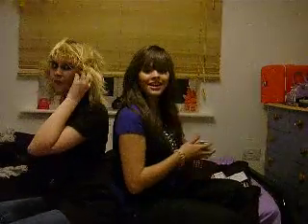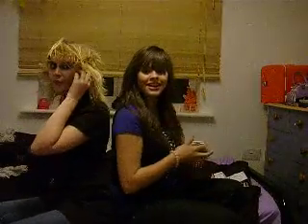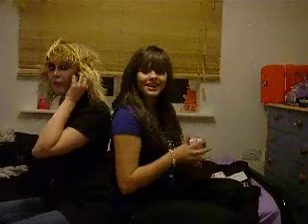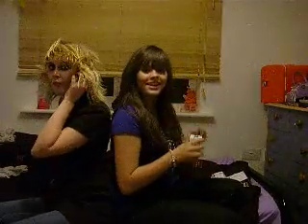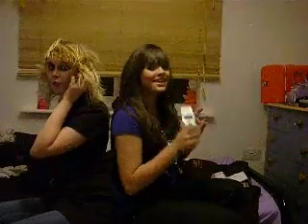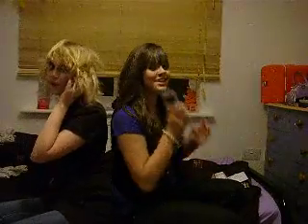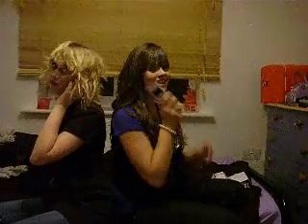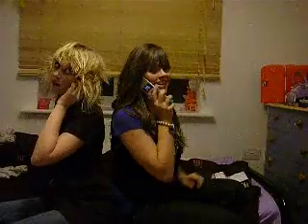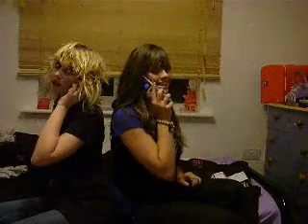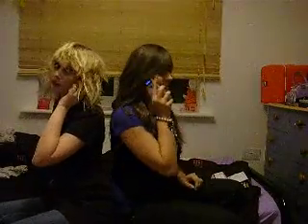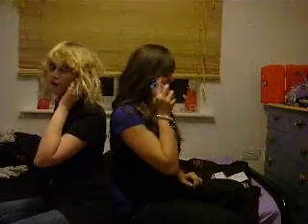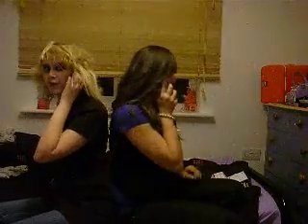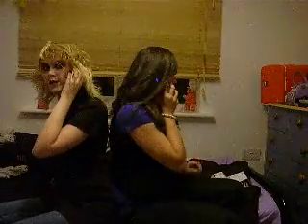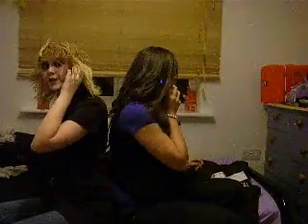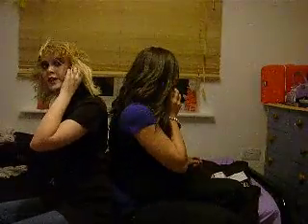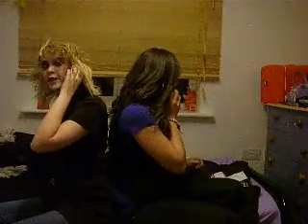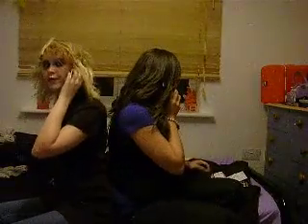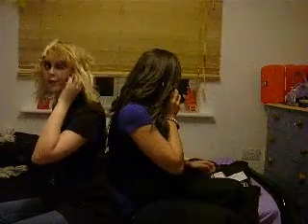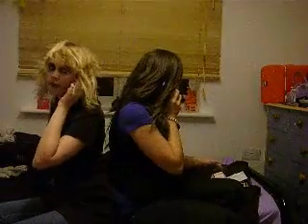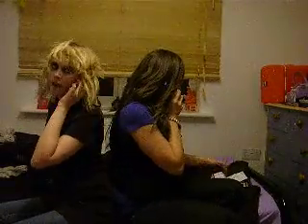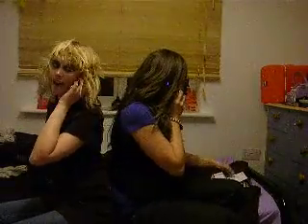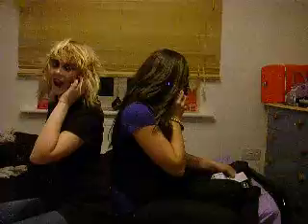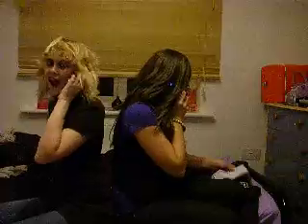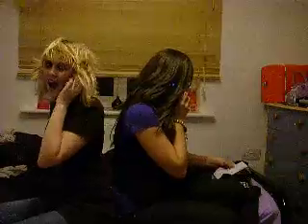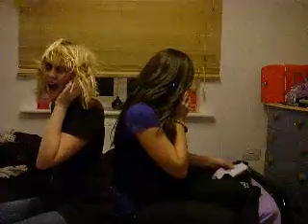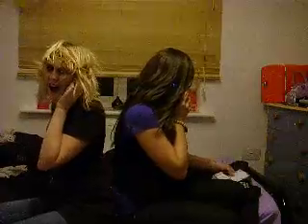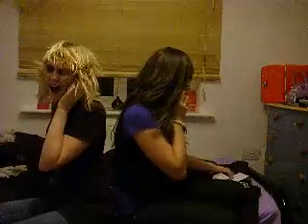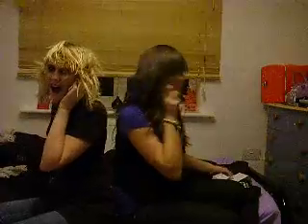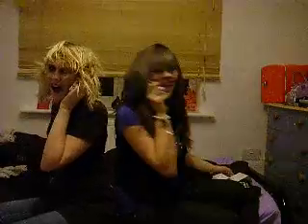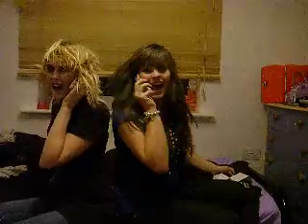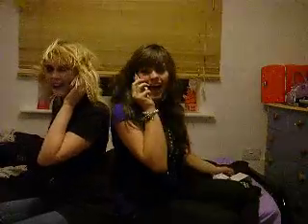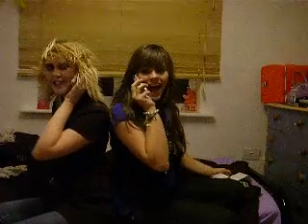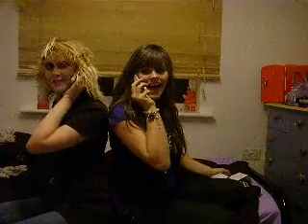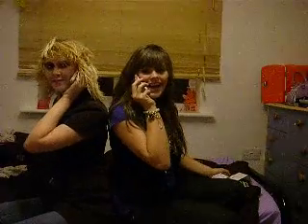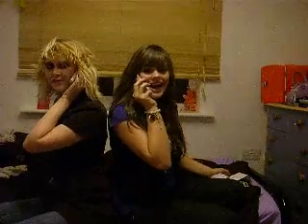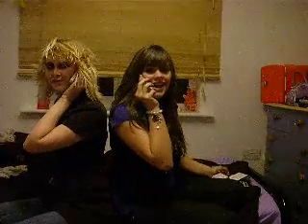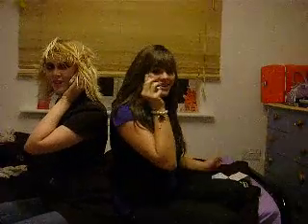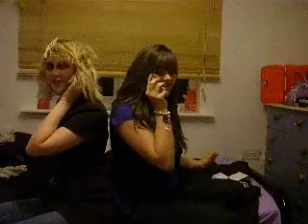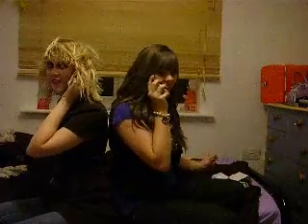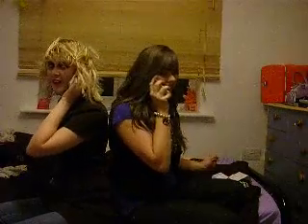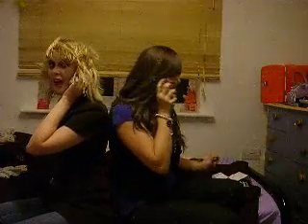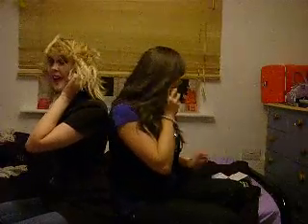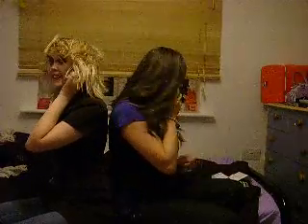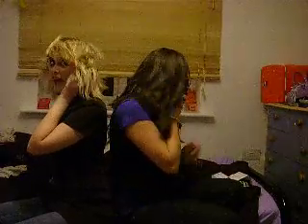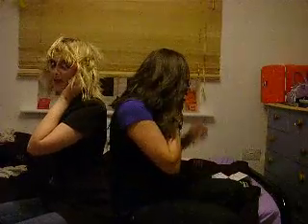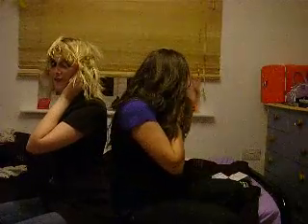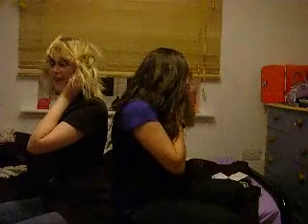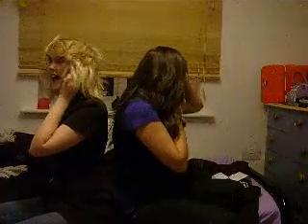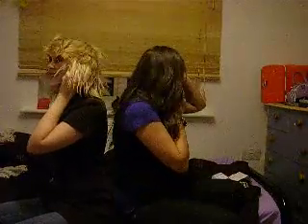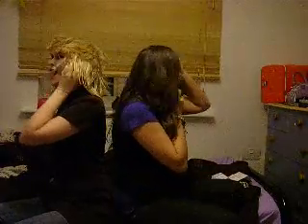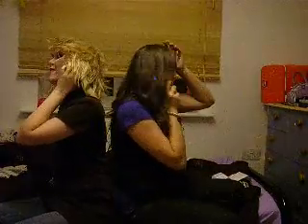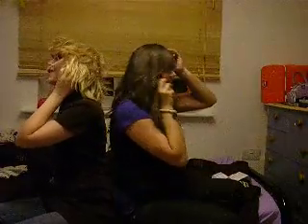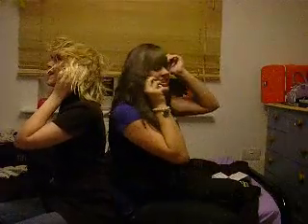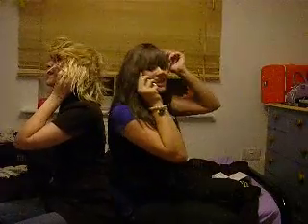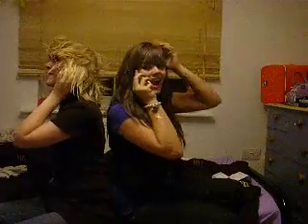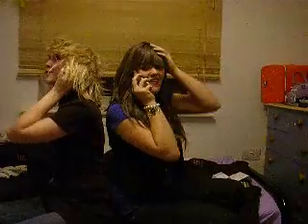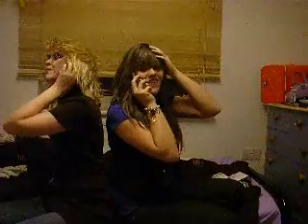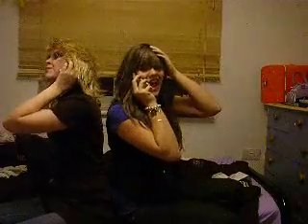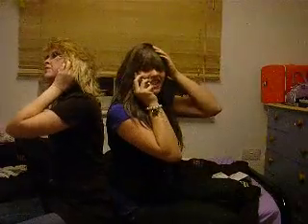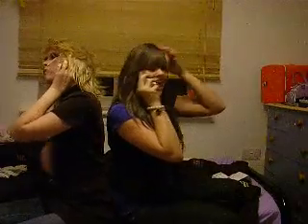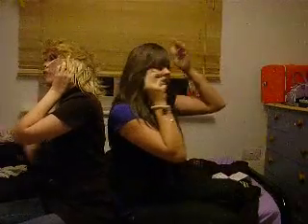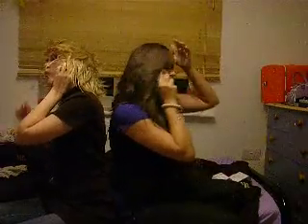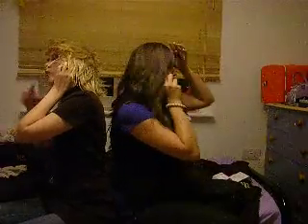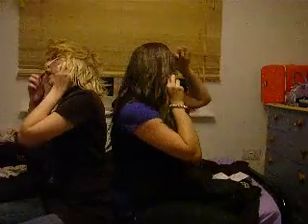Ring, ring, ring, ring. Hello? Hi! Hiya, you alright? Yeah, I'm fine, how are you? I'm fine then.